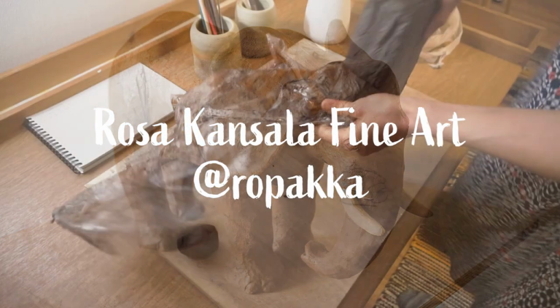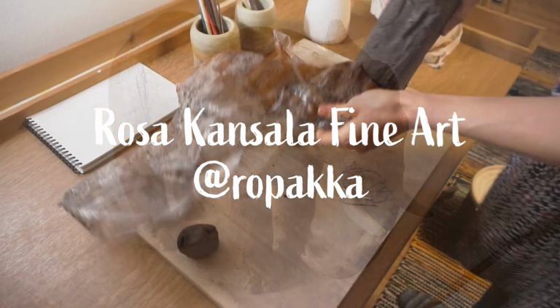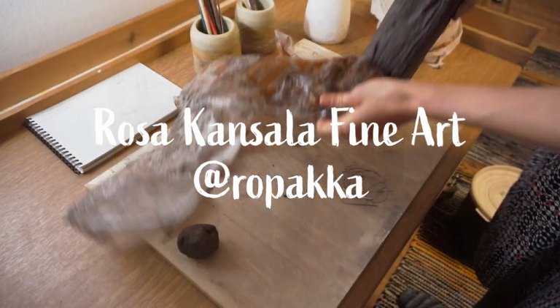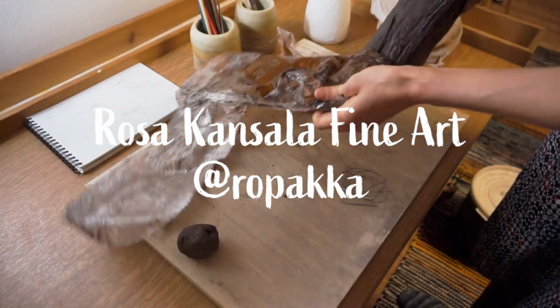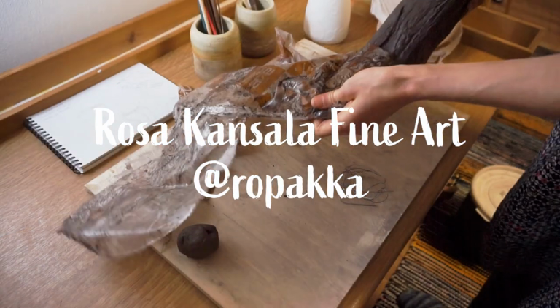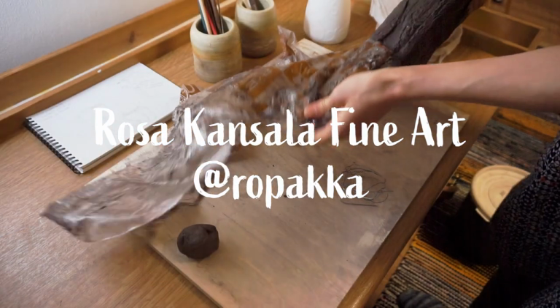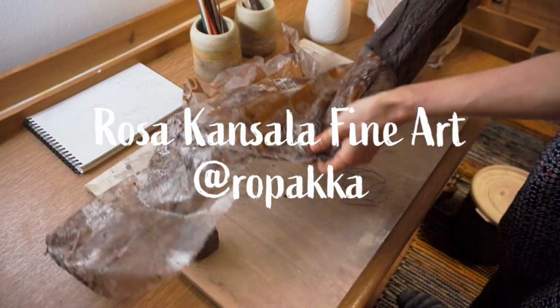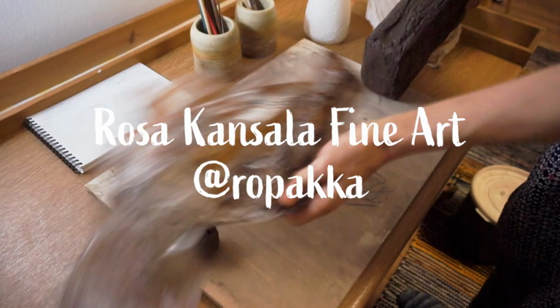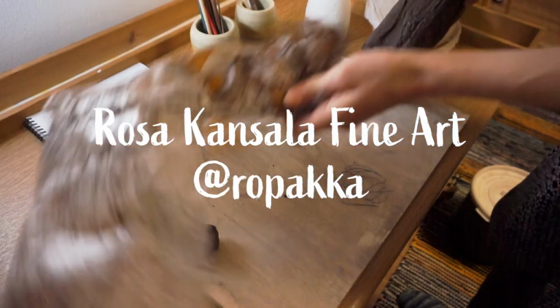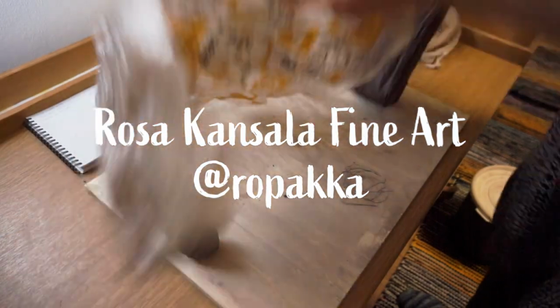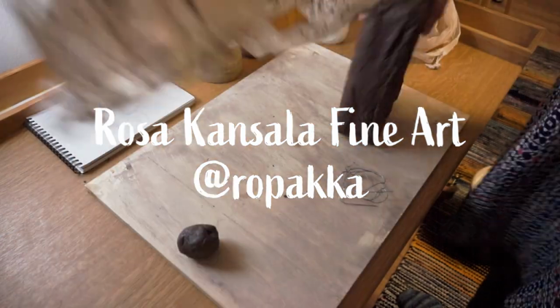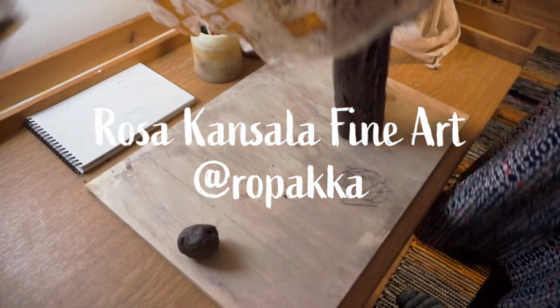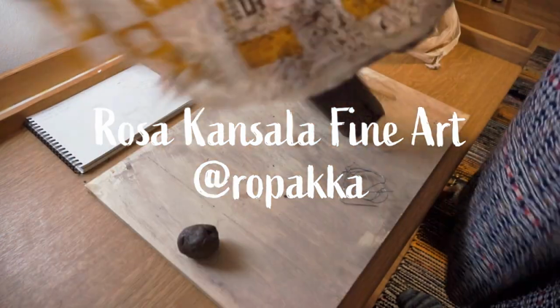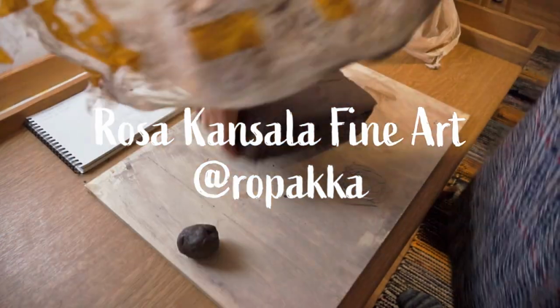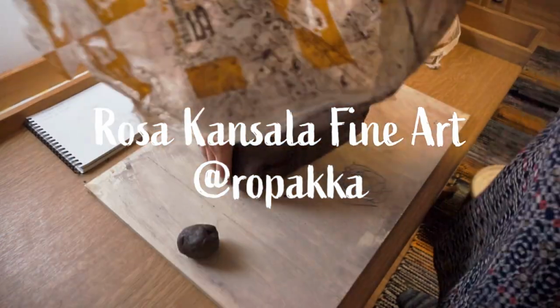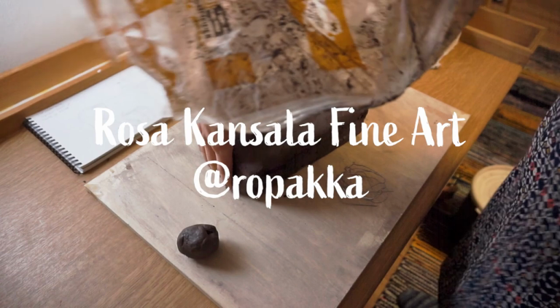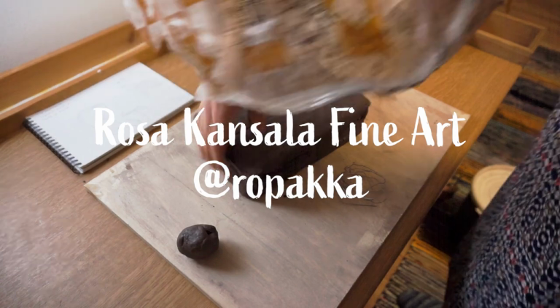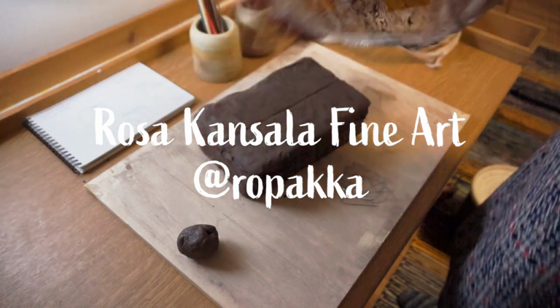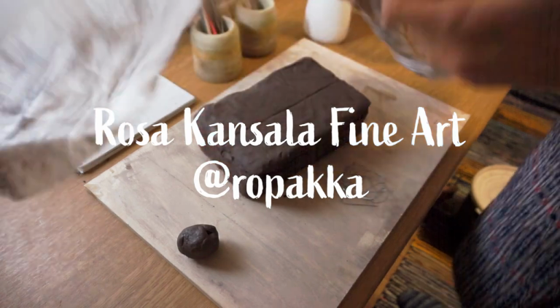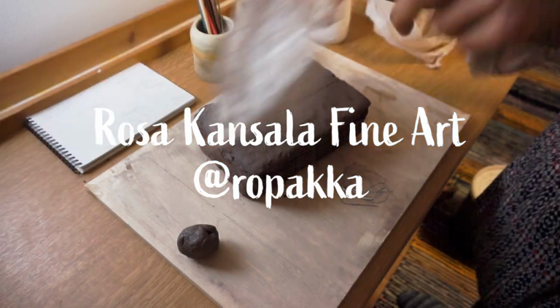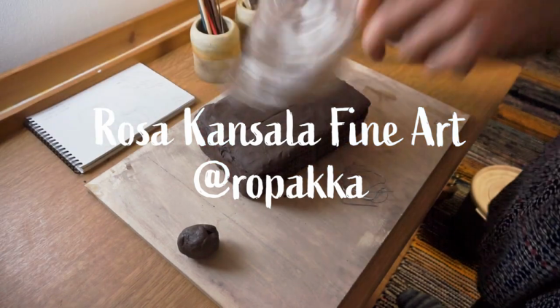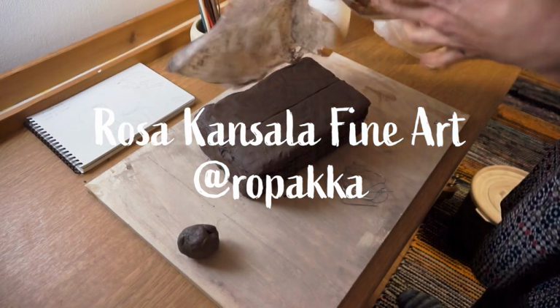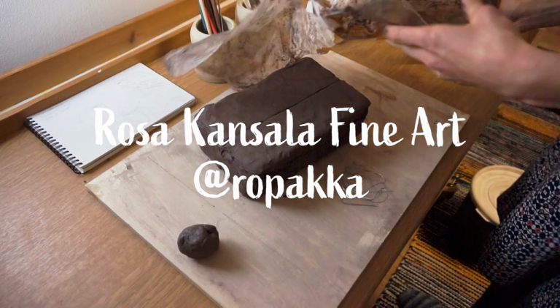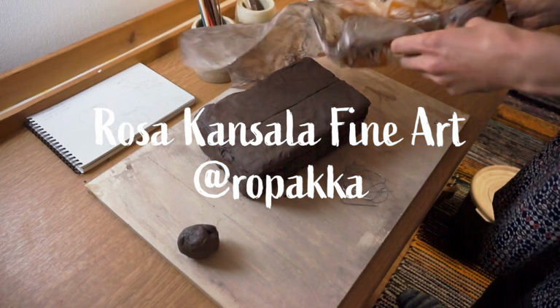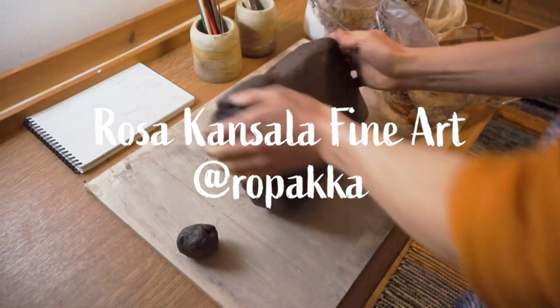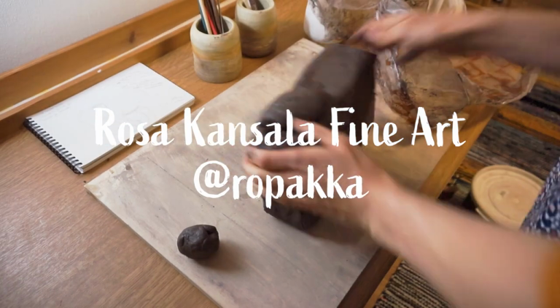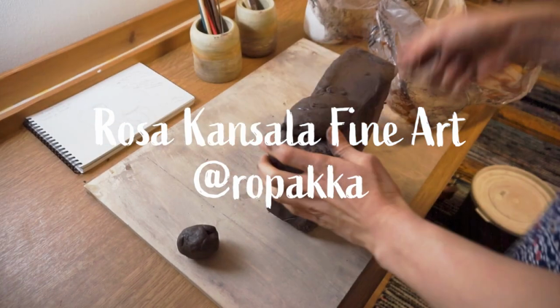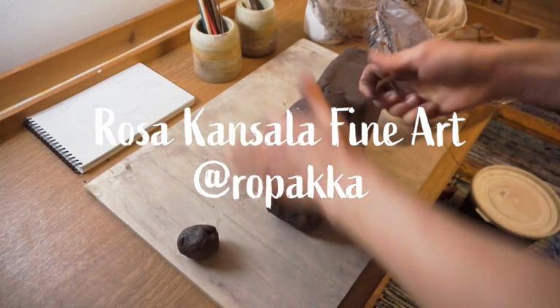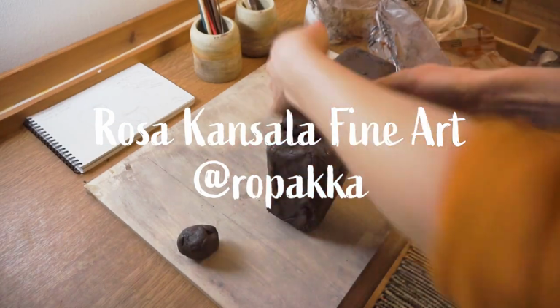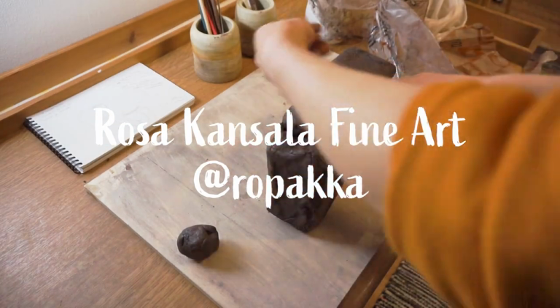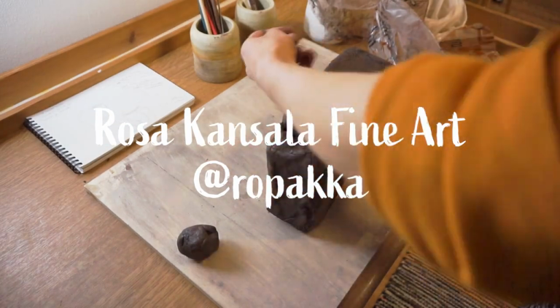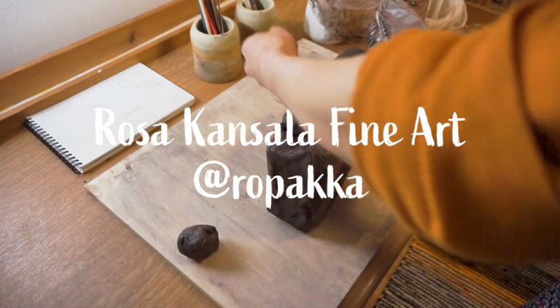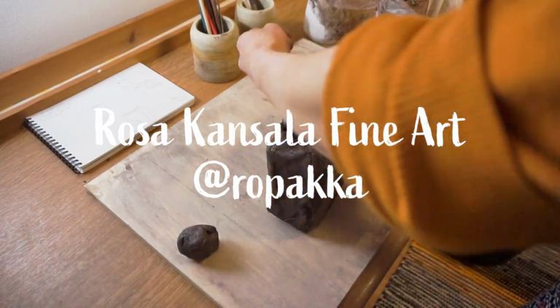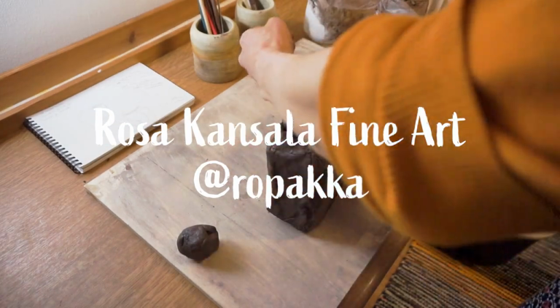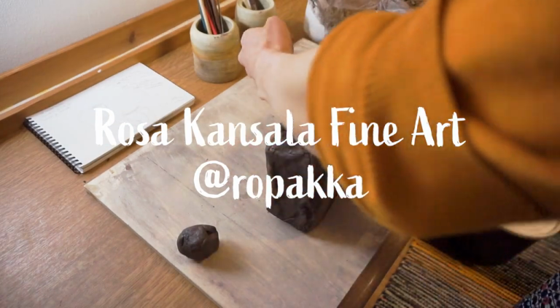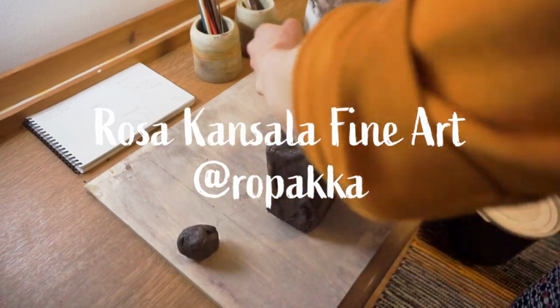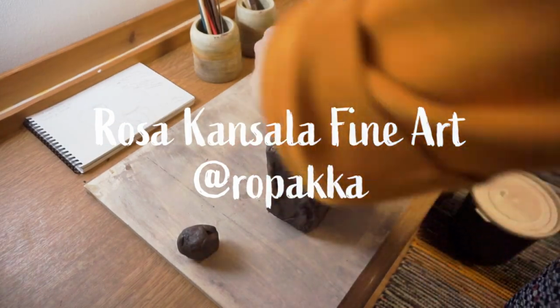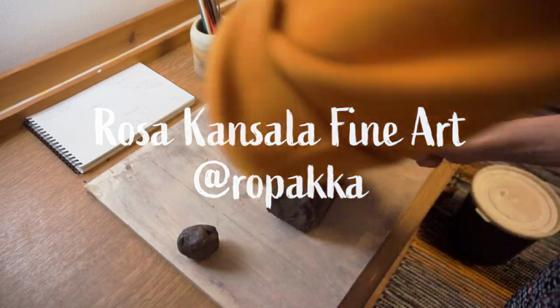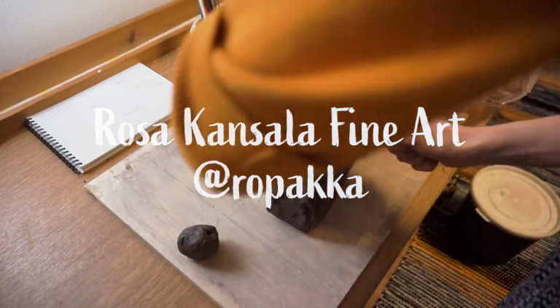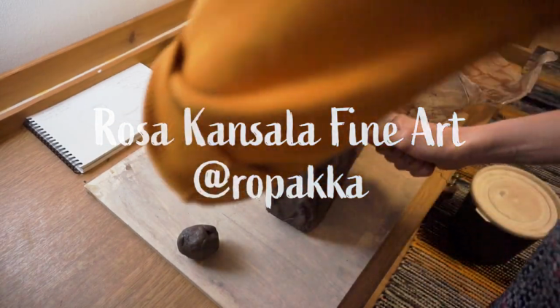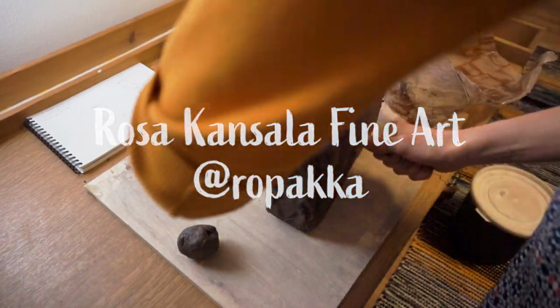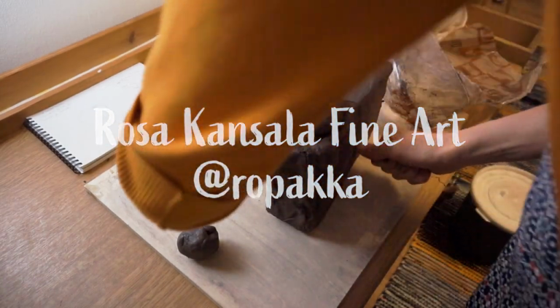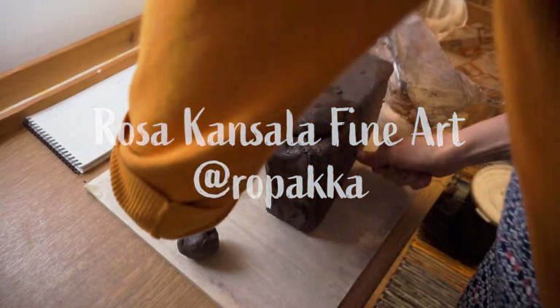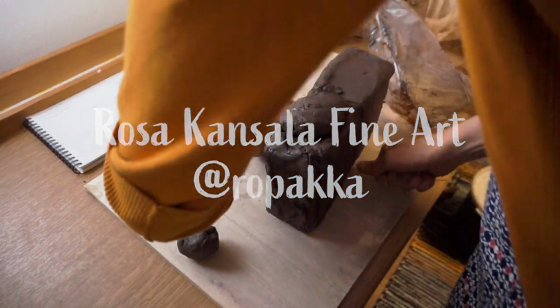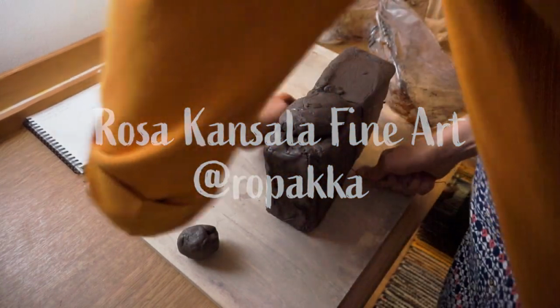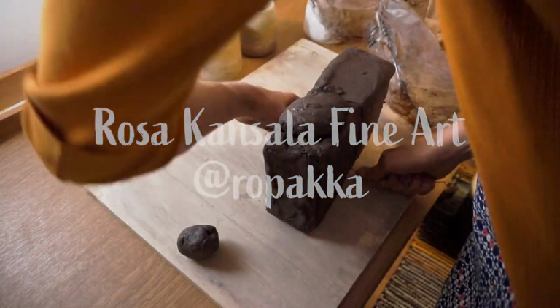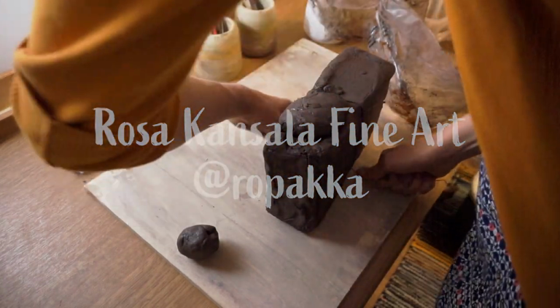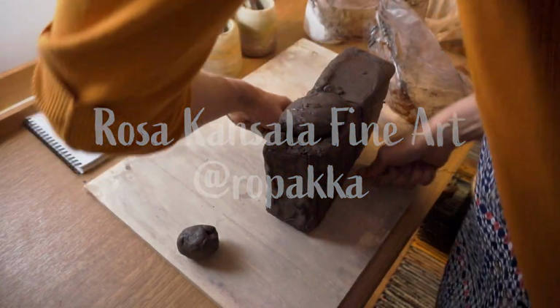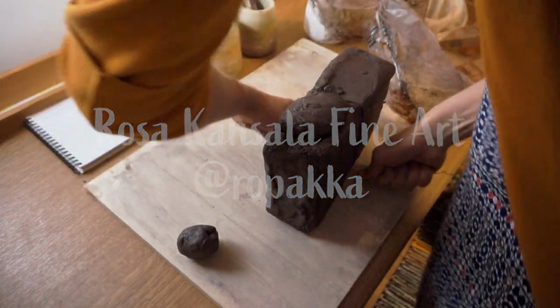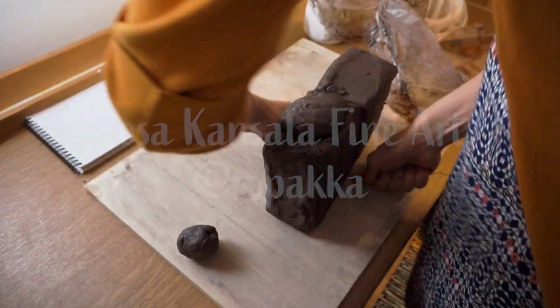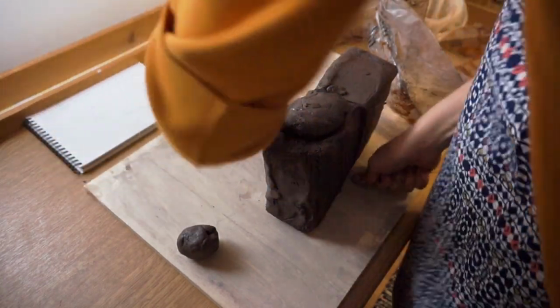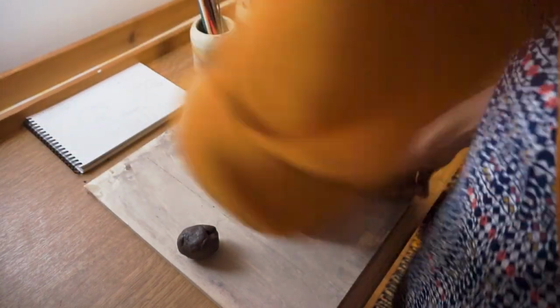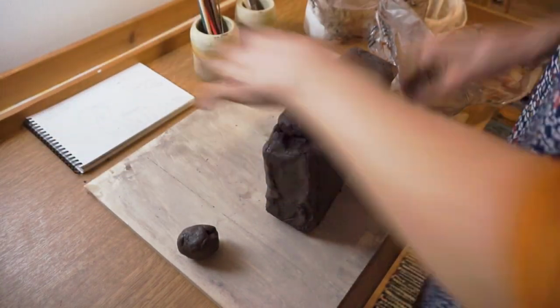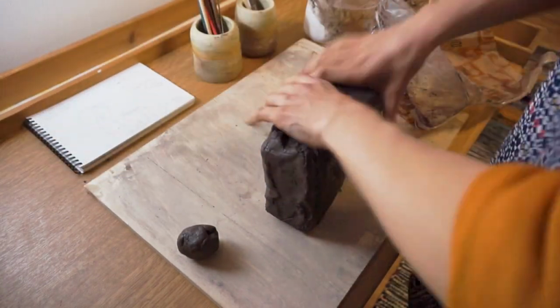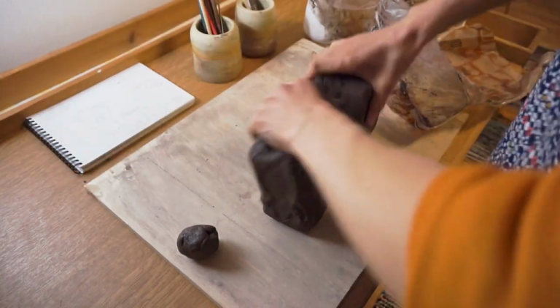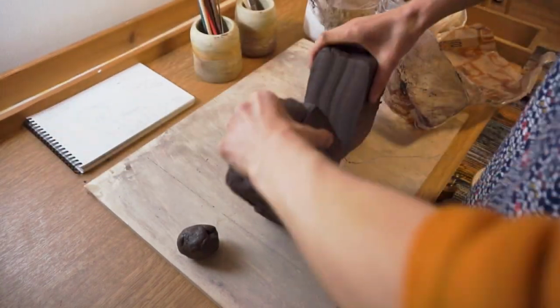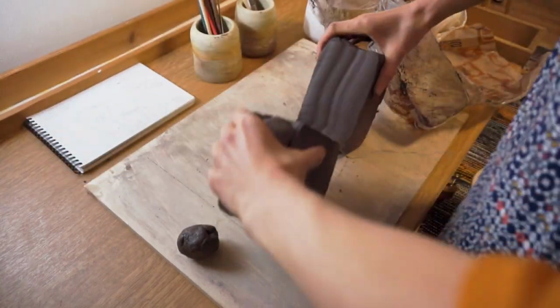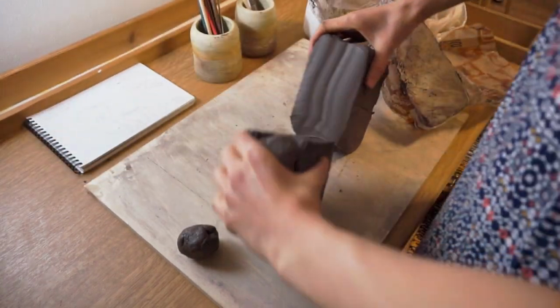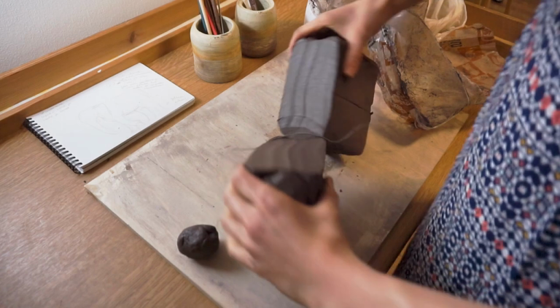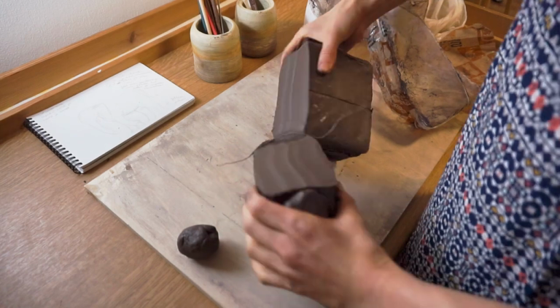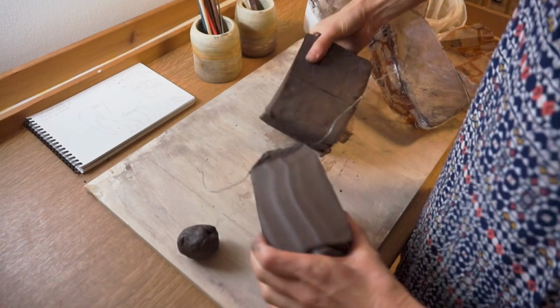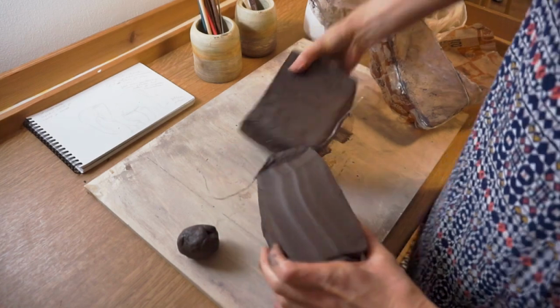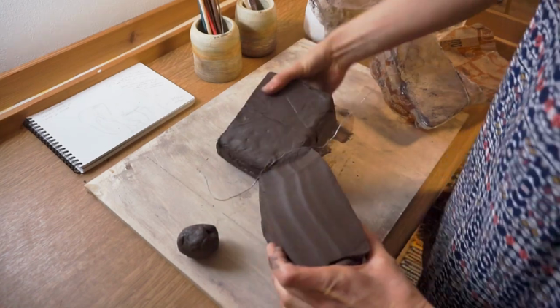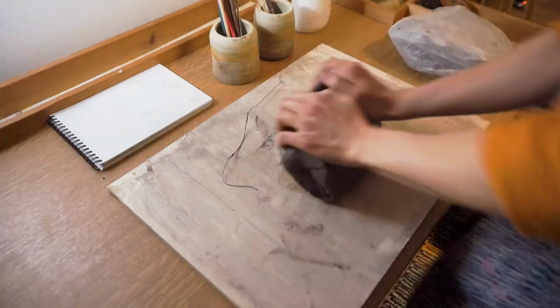First let's wet the clay to be consistent. It will also behave better while drying — less cracking and bending.